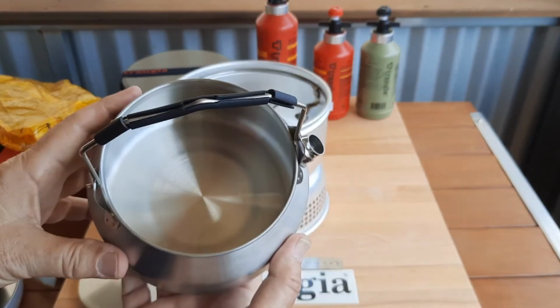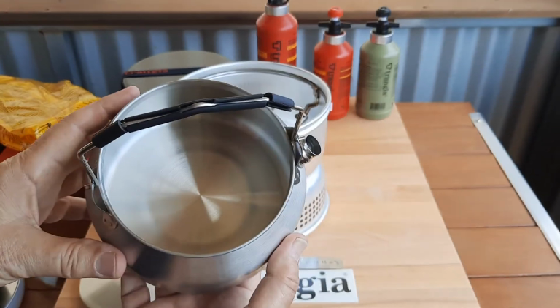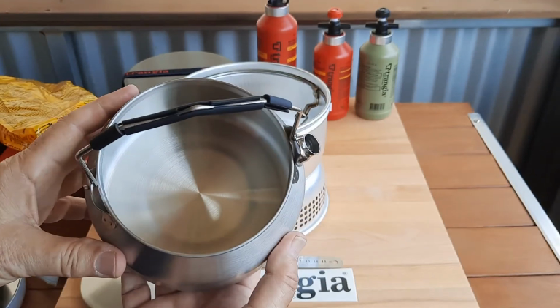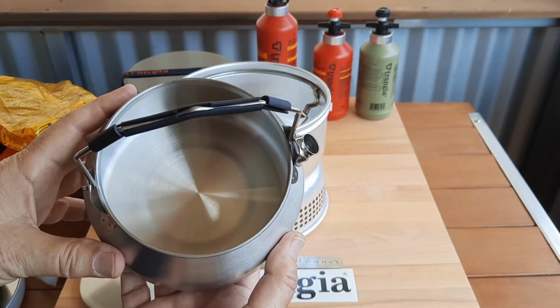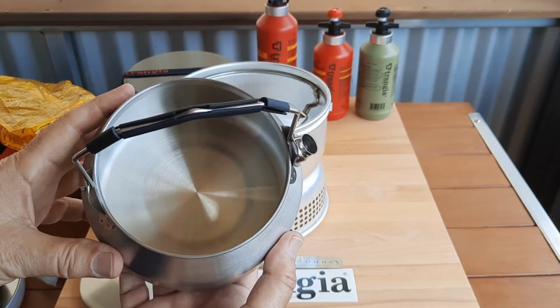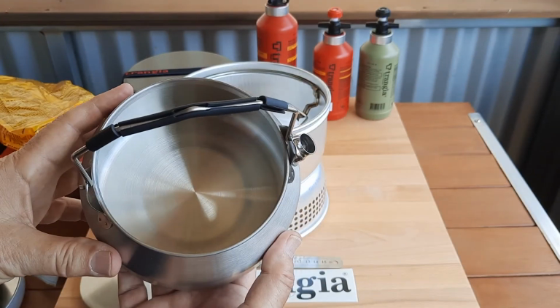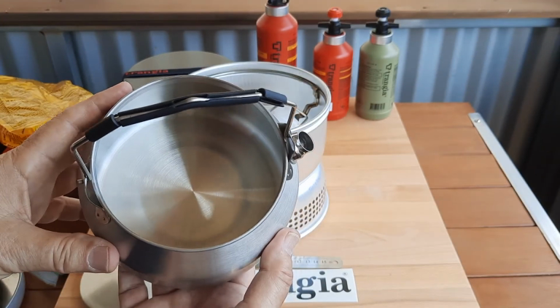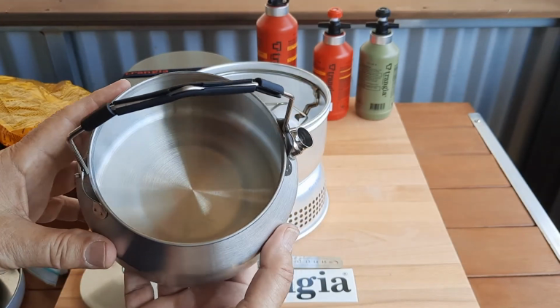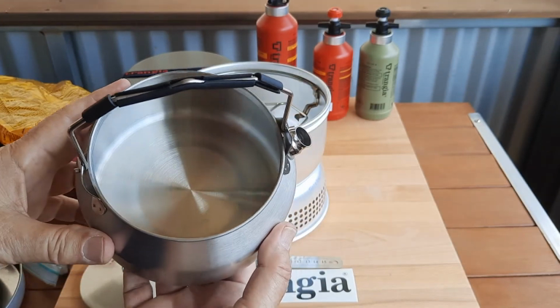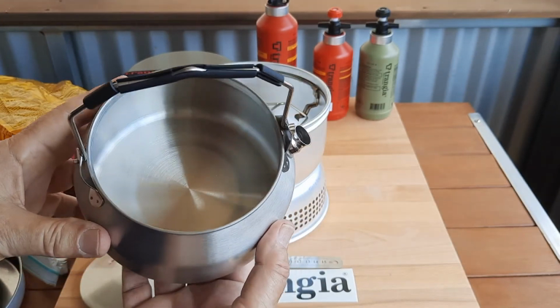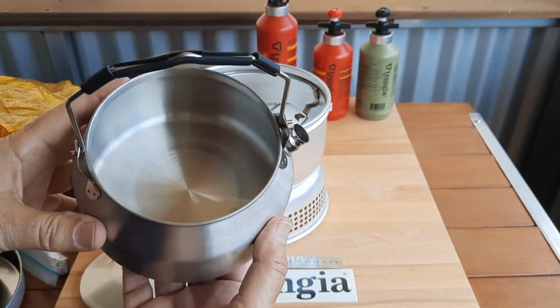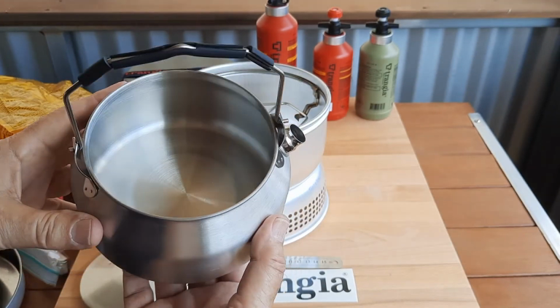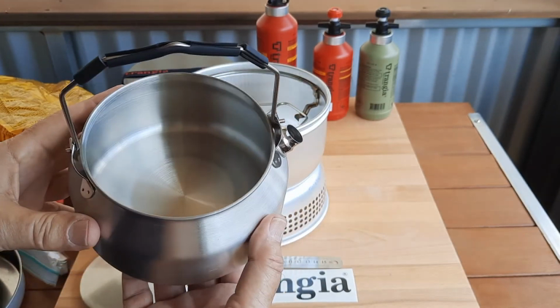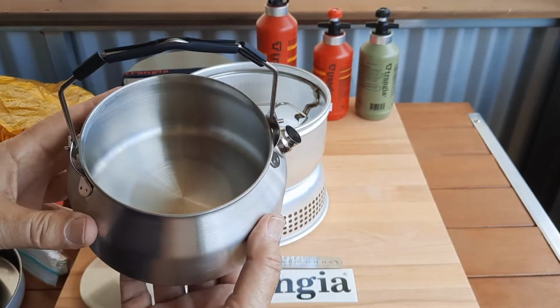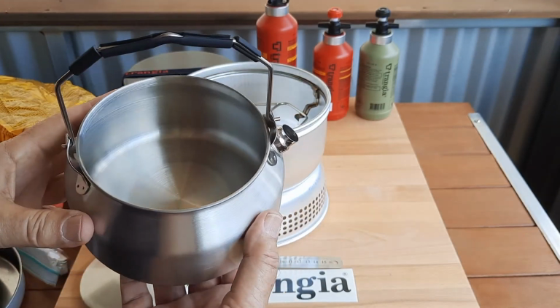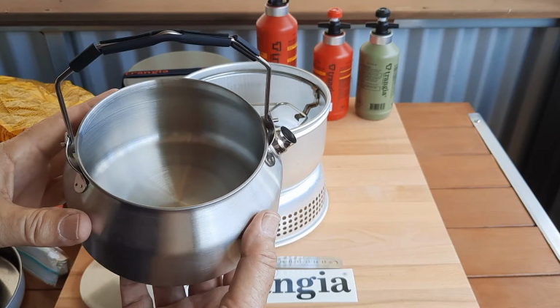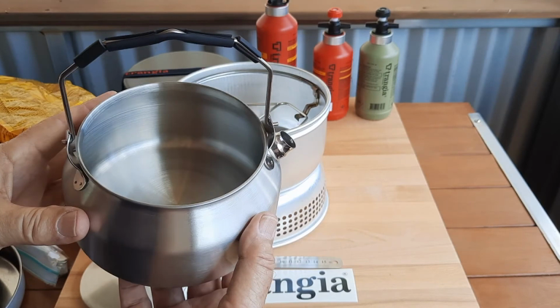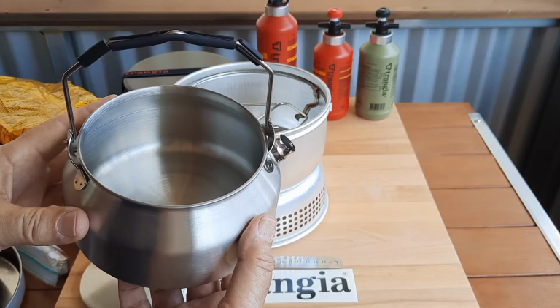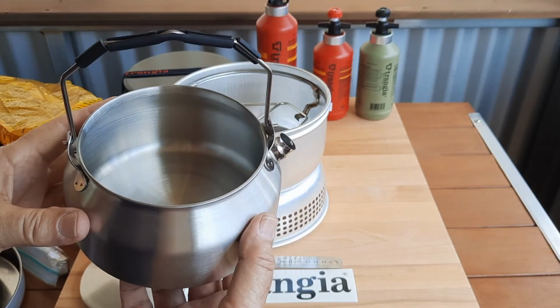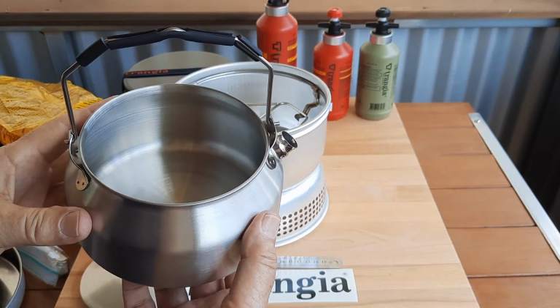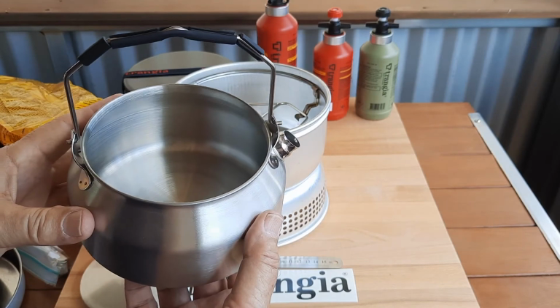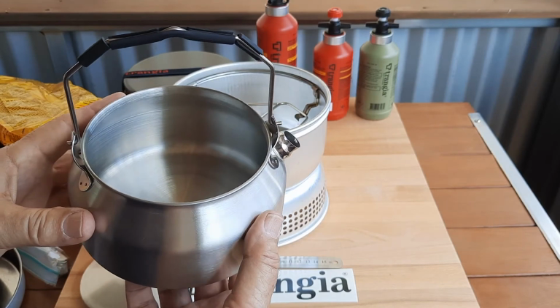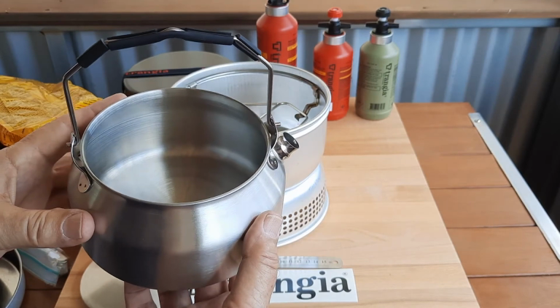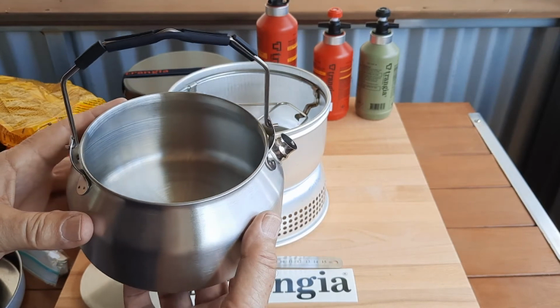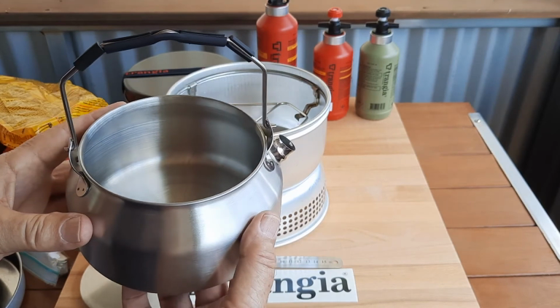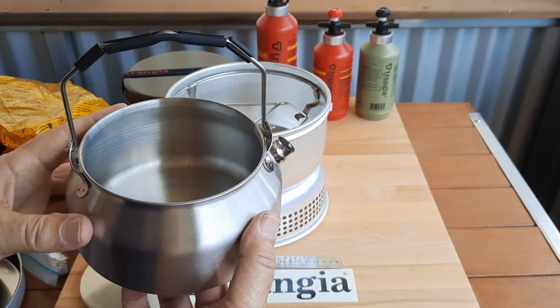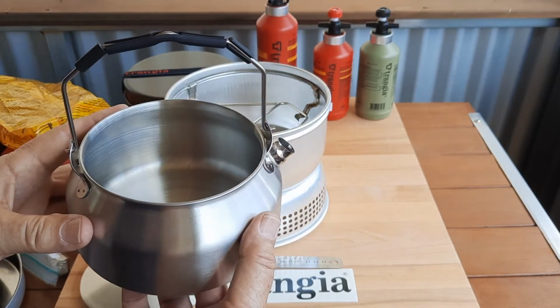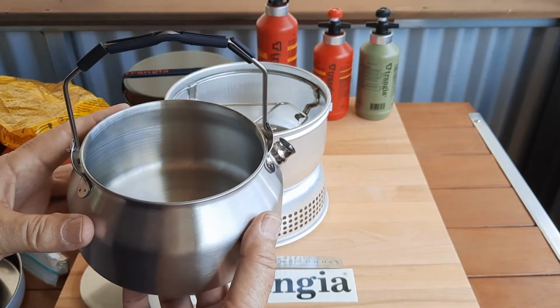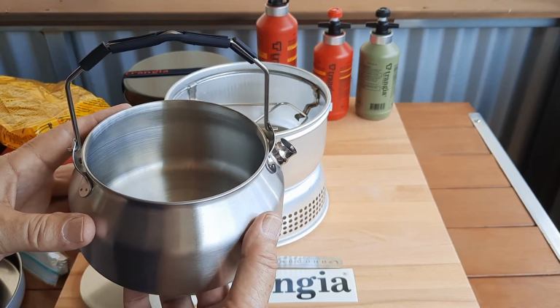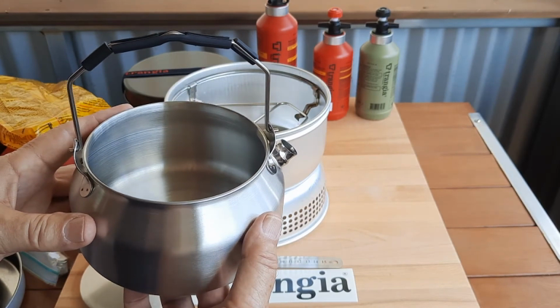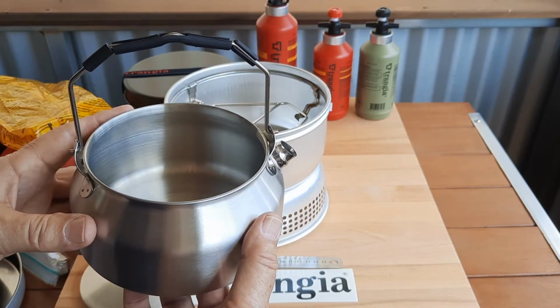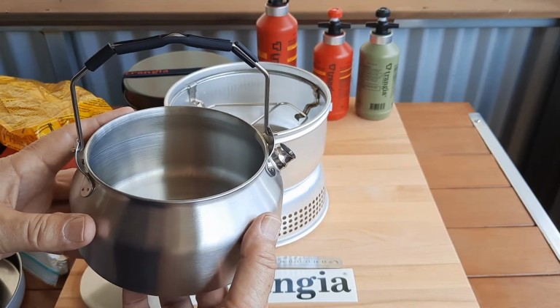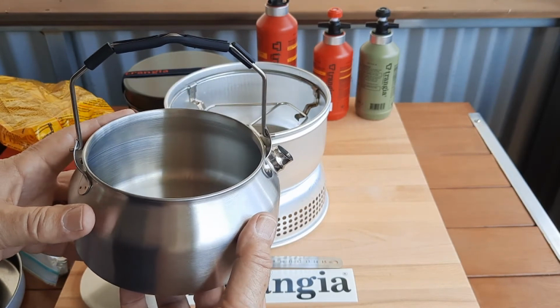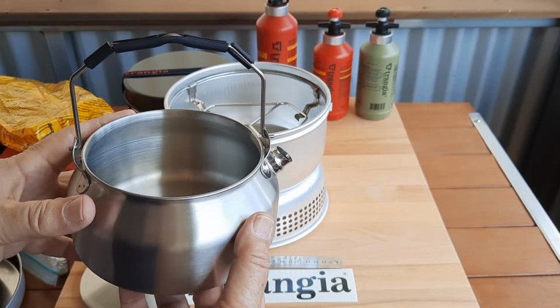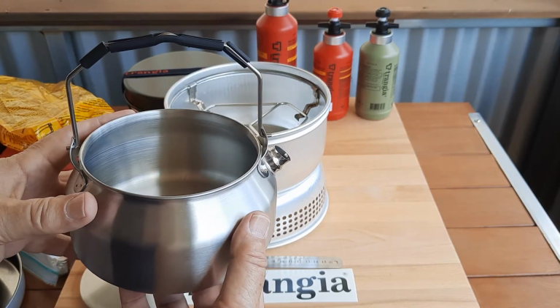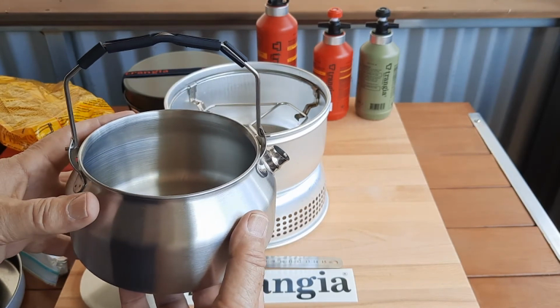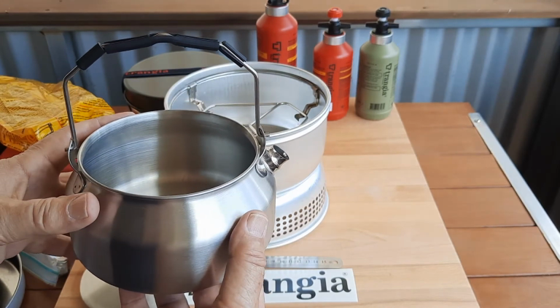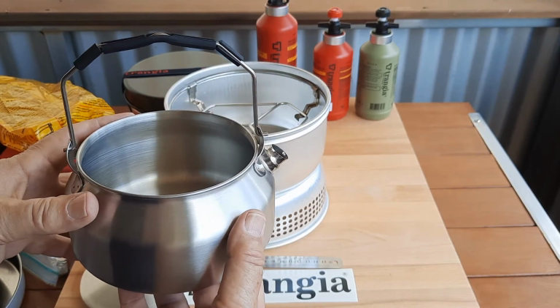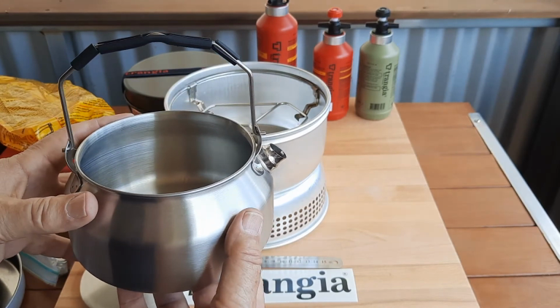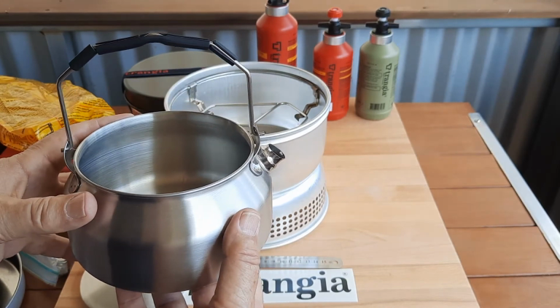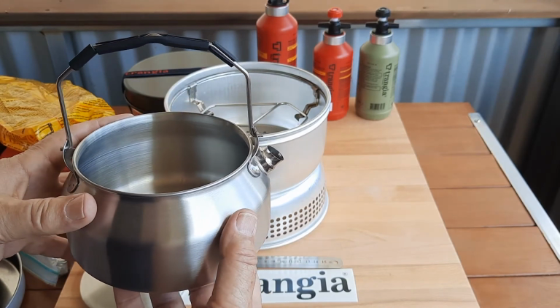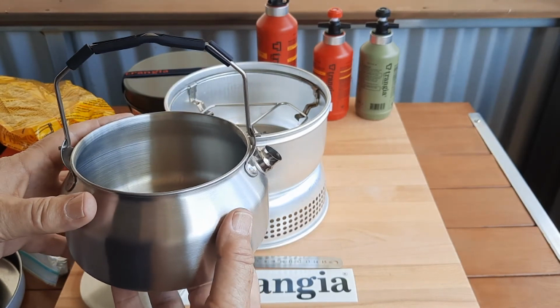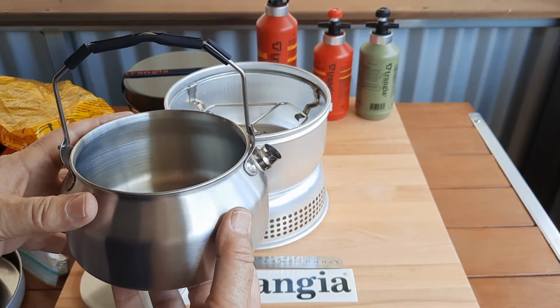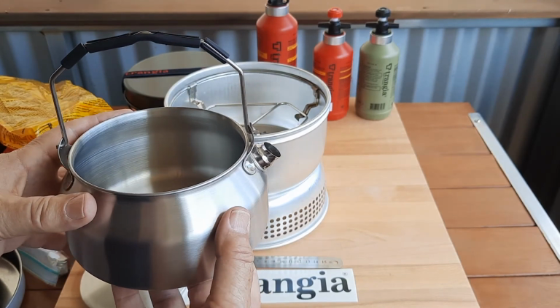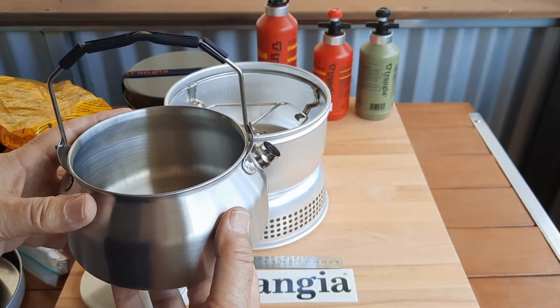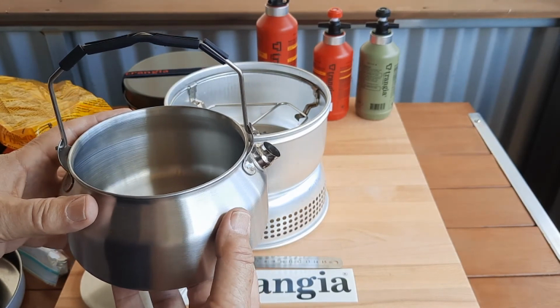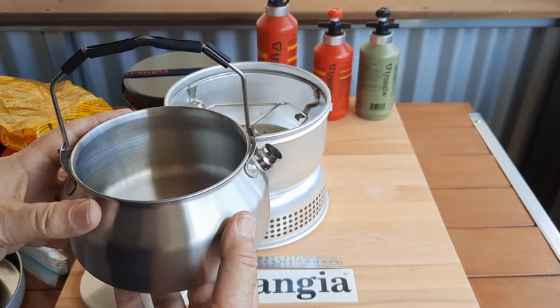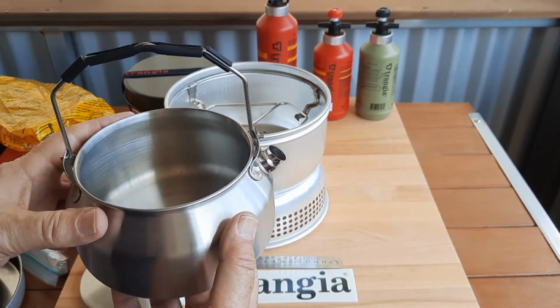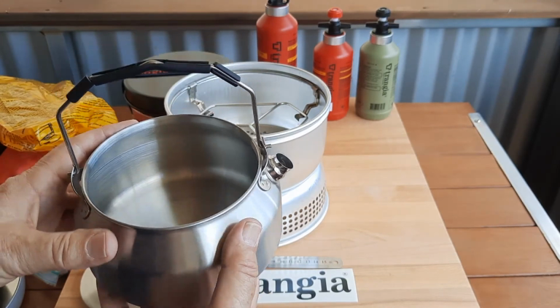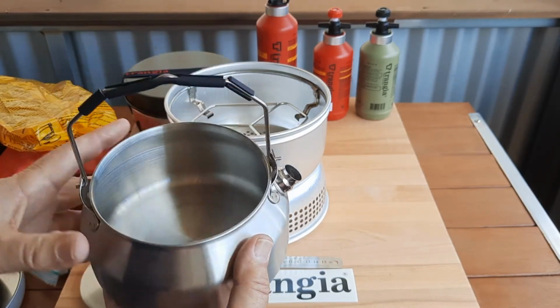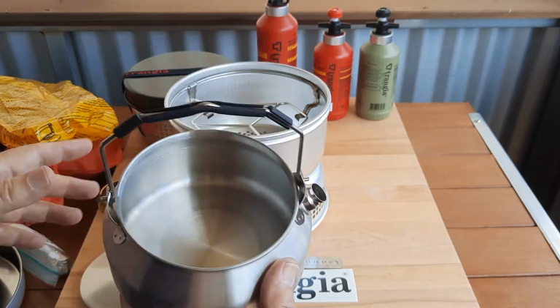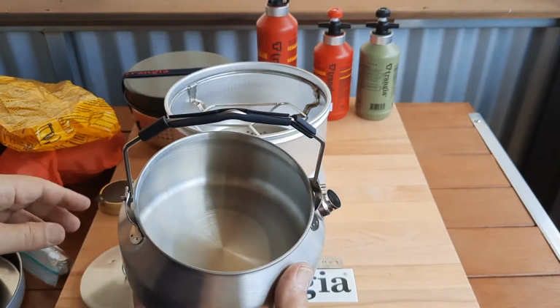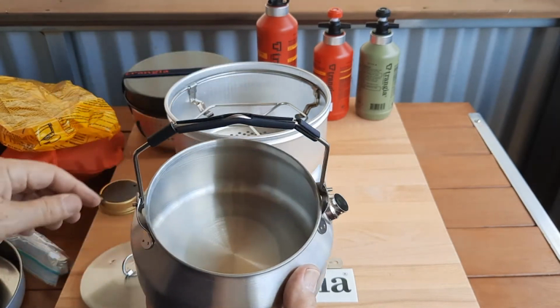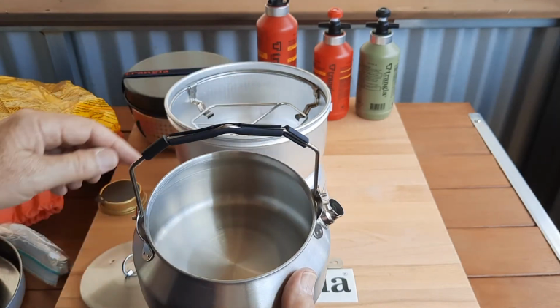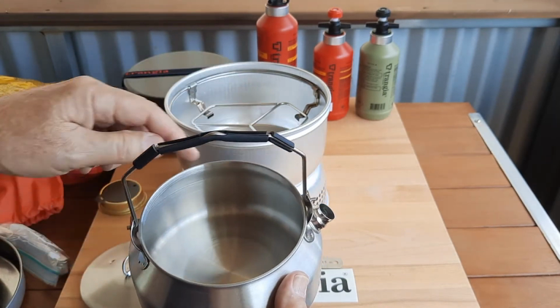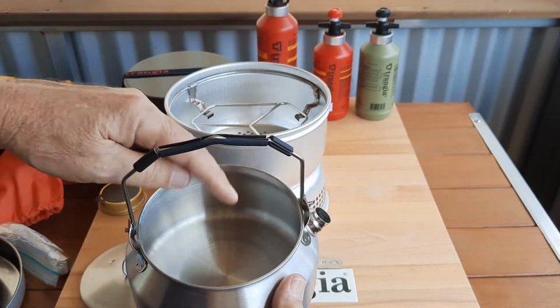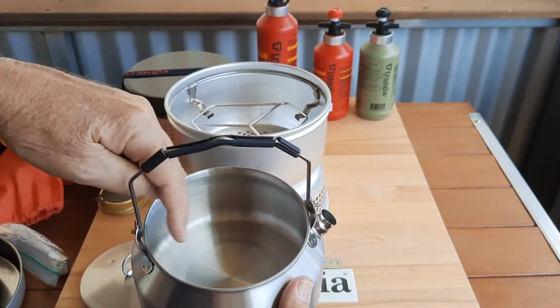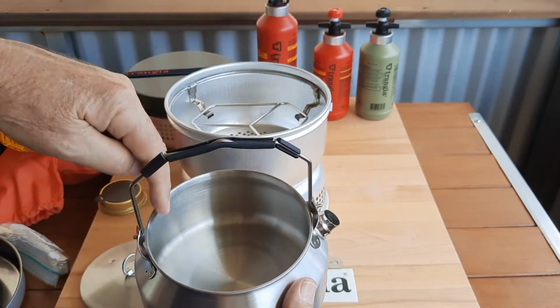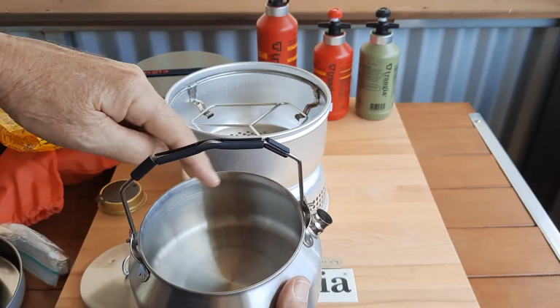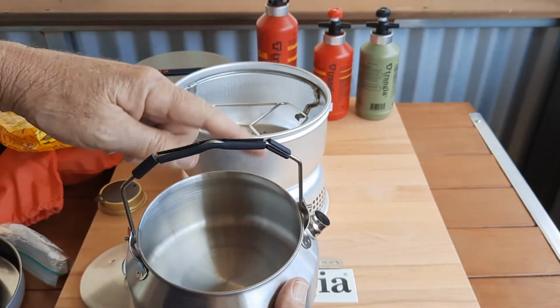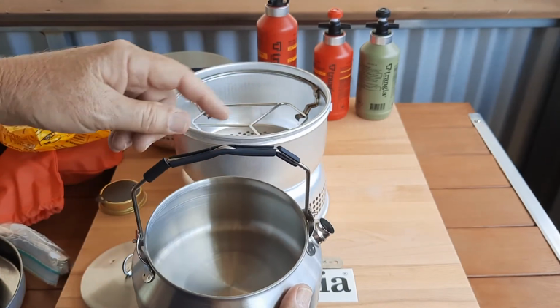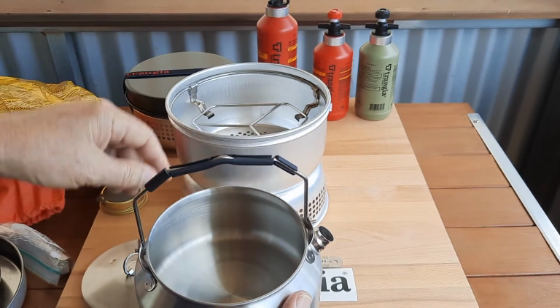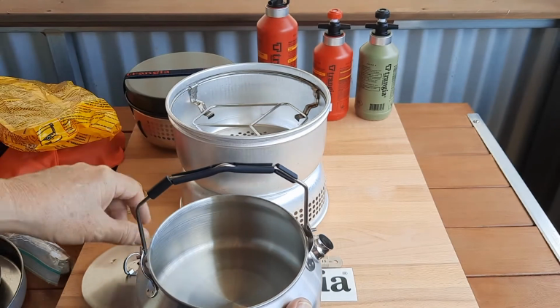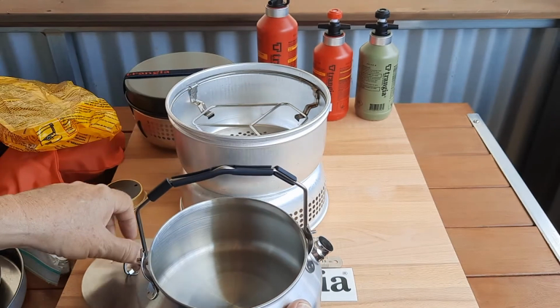The GSI stainless steel kettle is a little bit larger than the standard Transia aluminium kettle, and certainly has a larger opening.